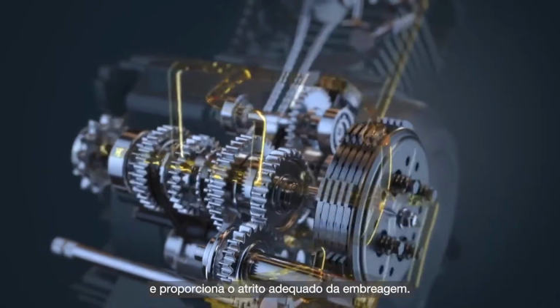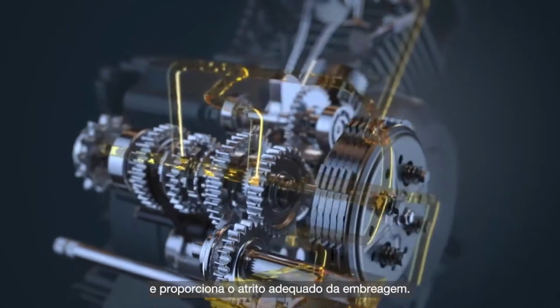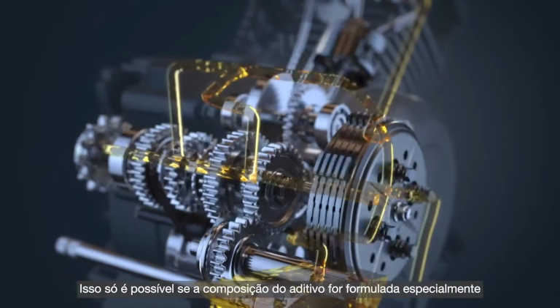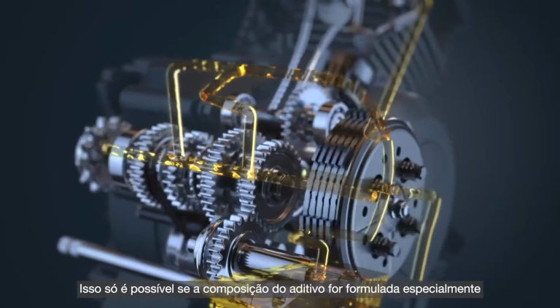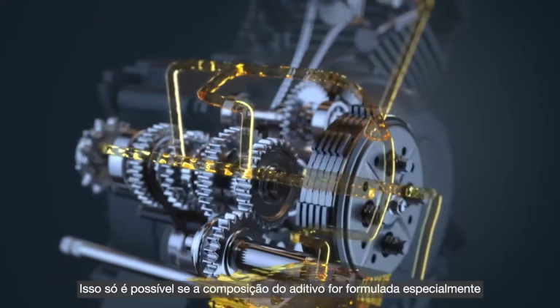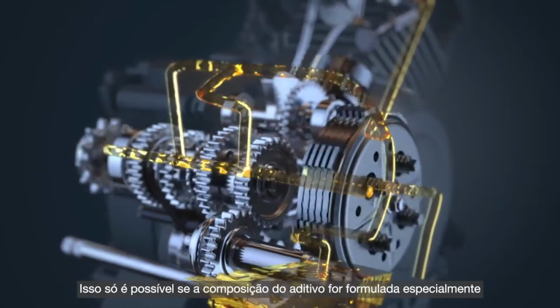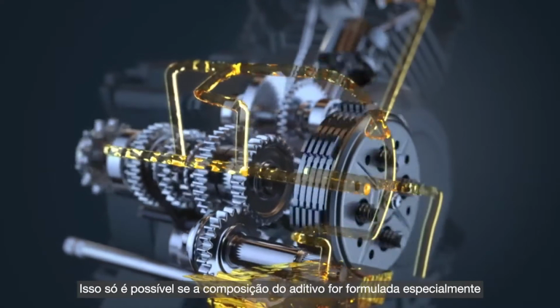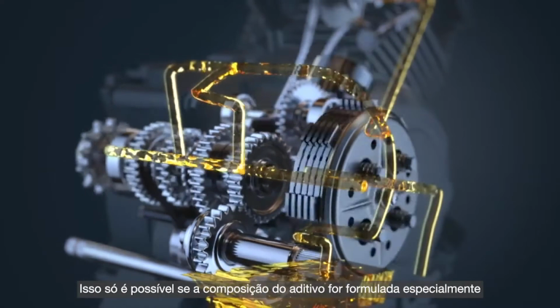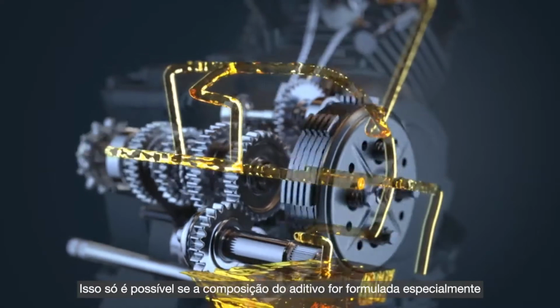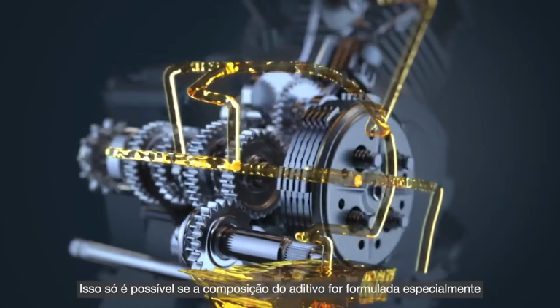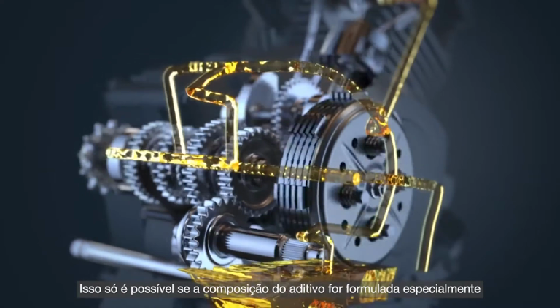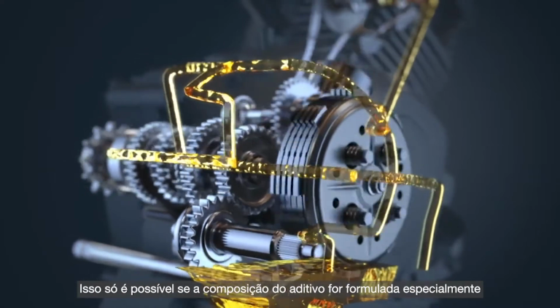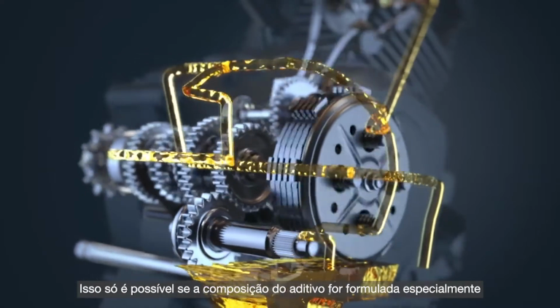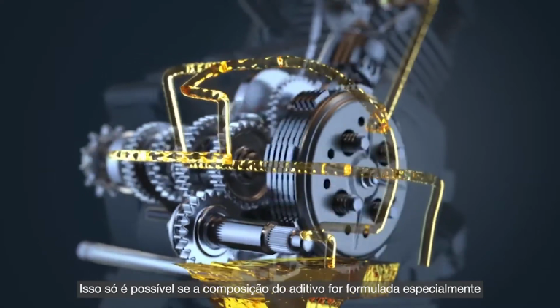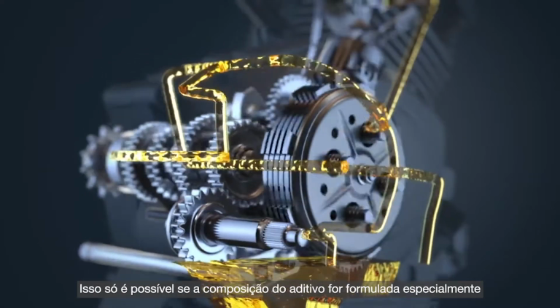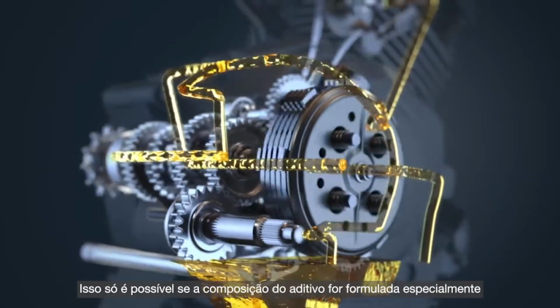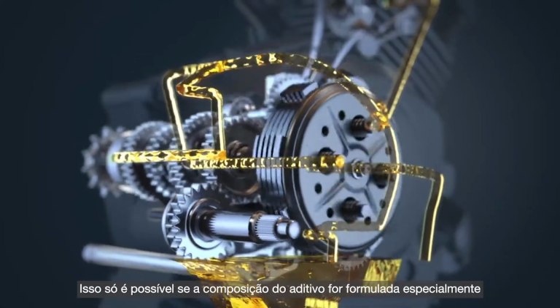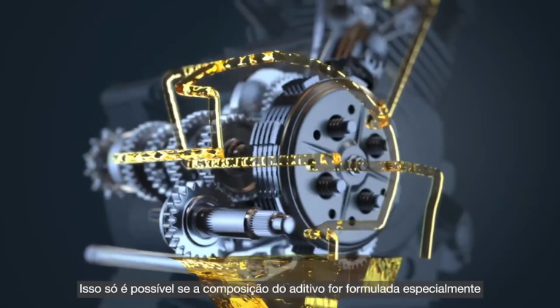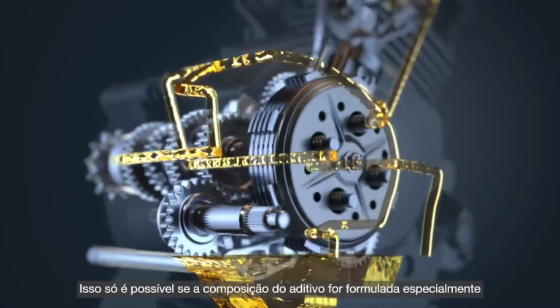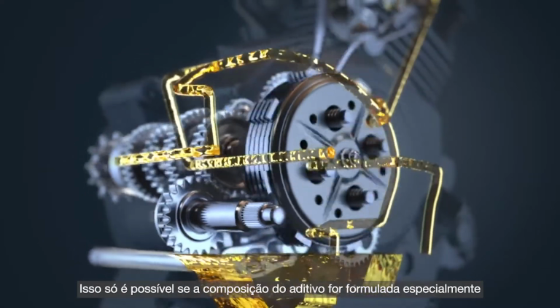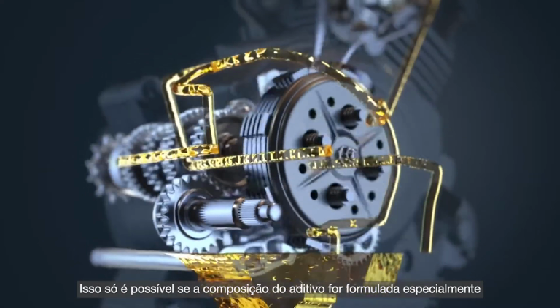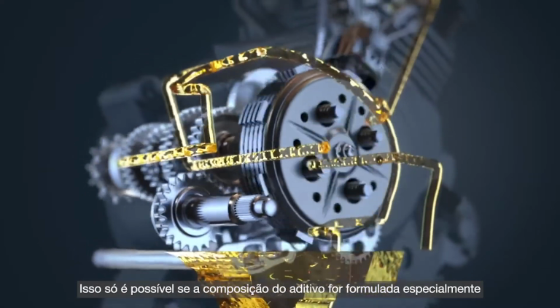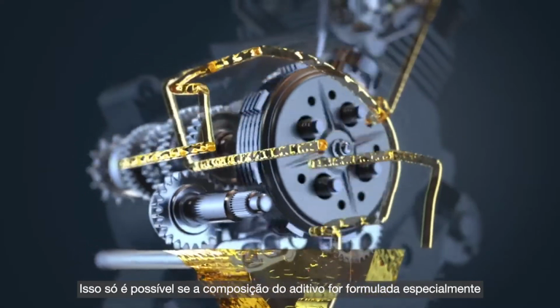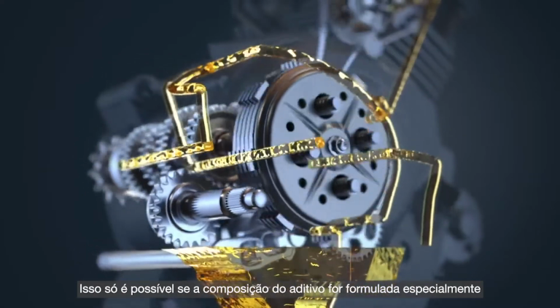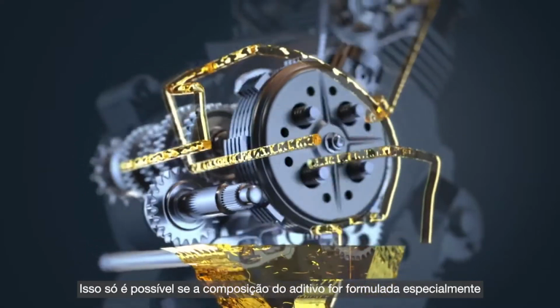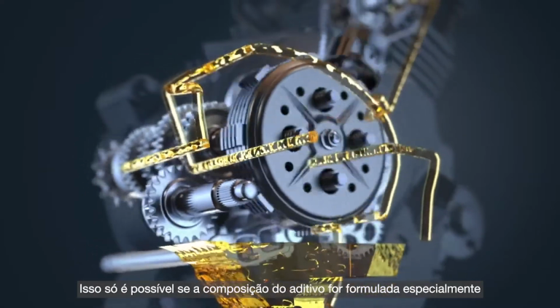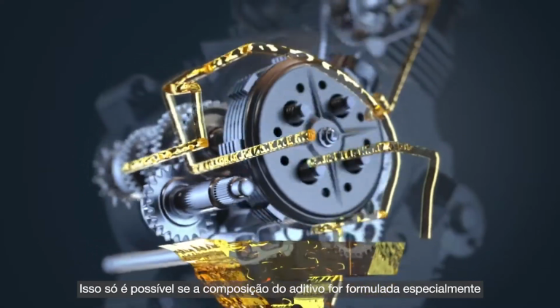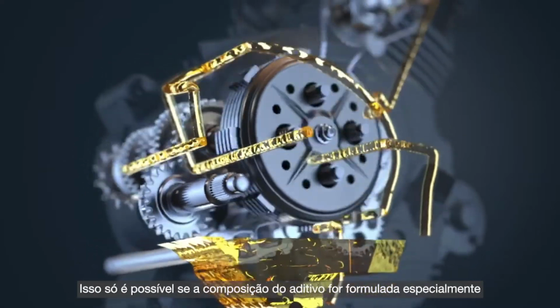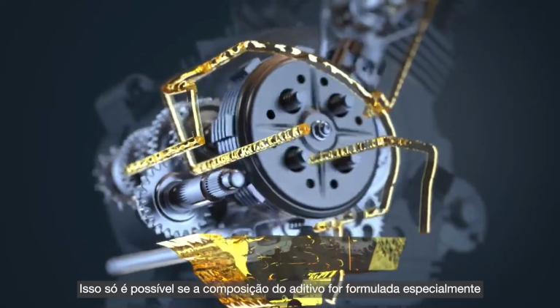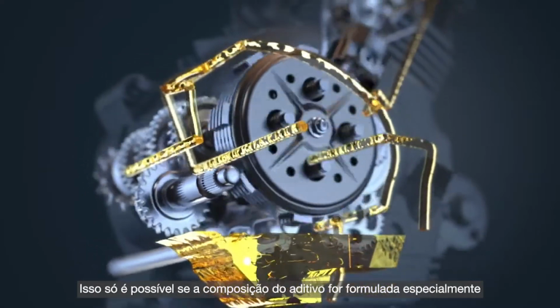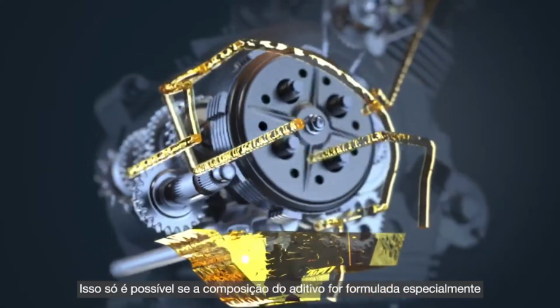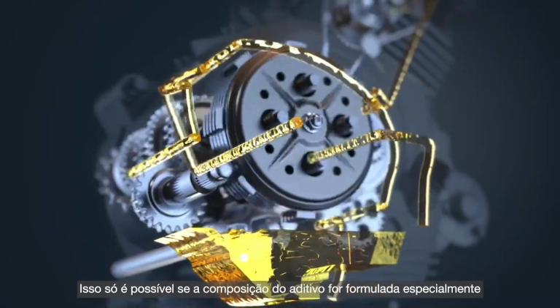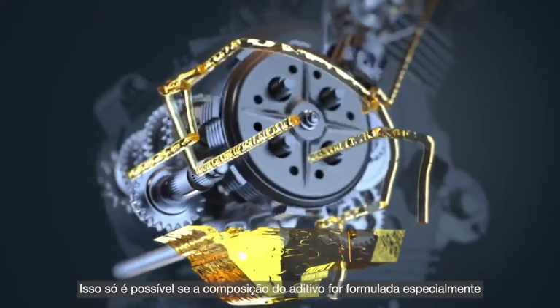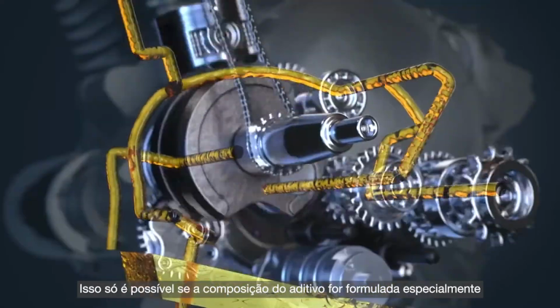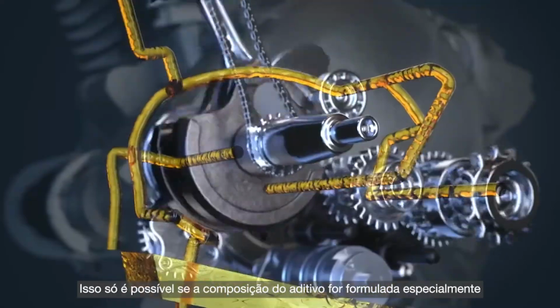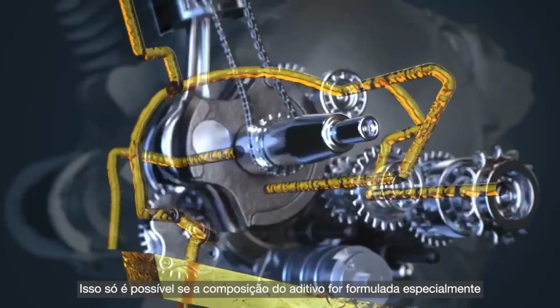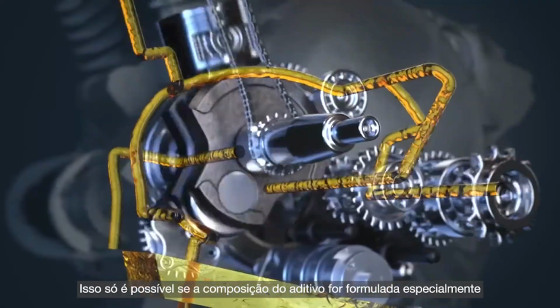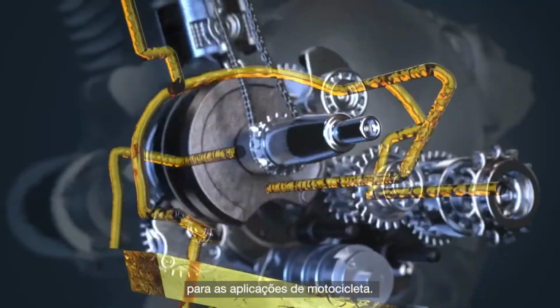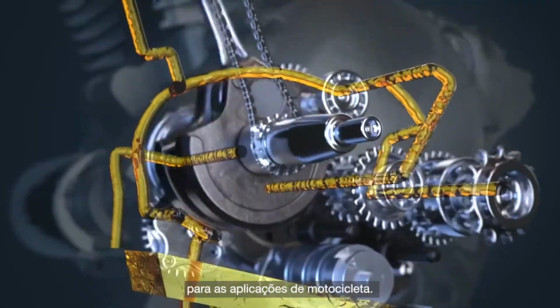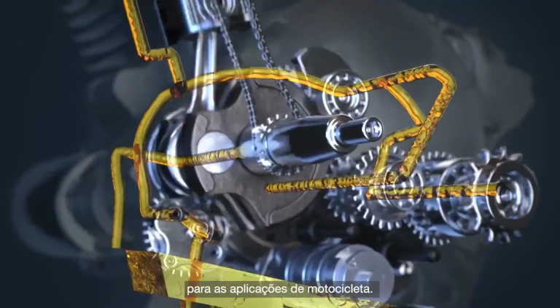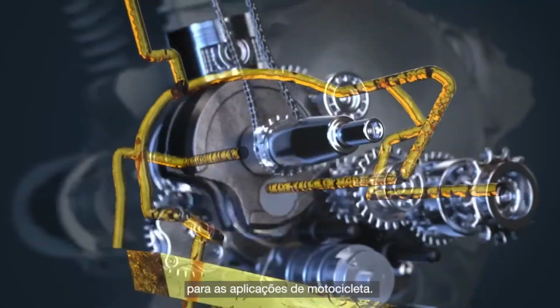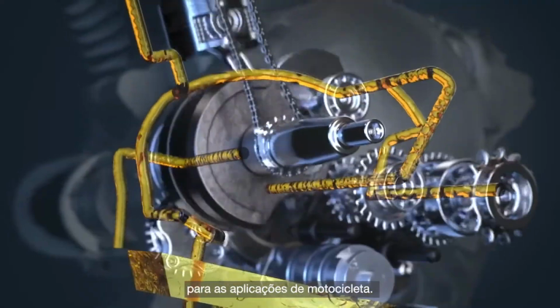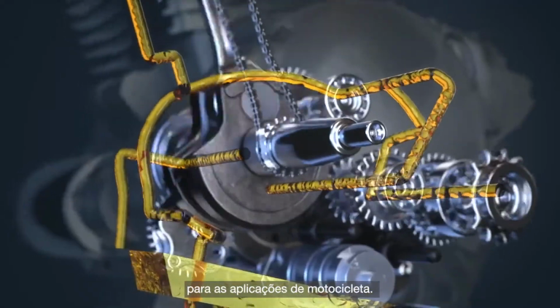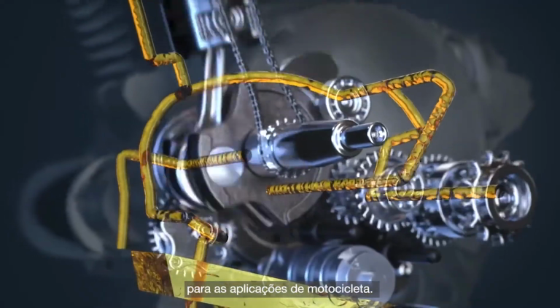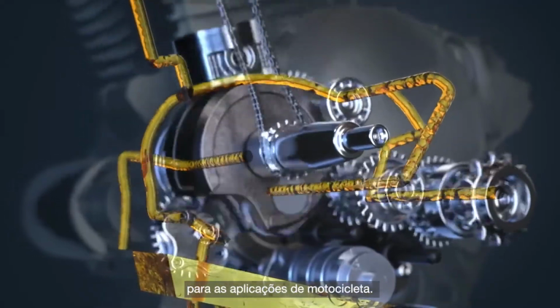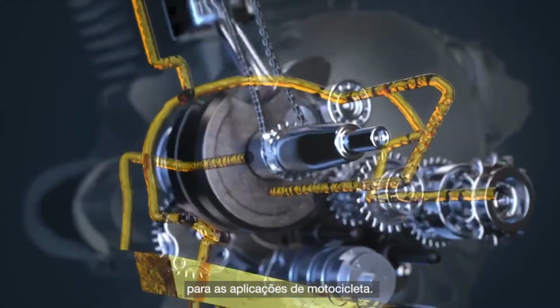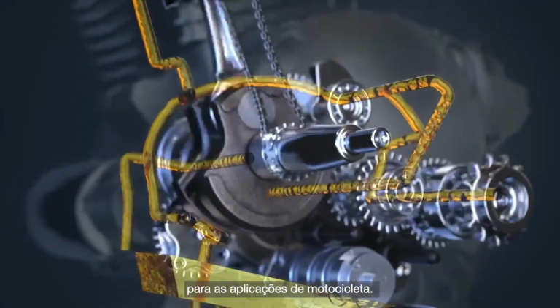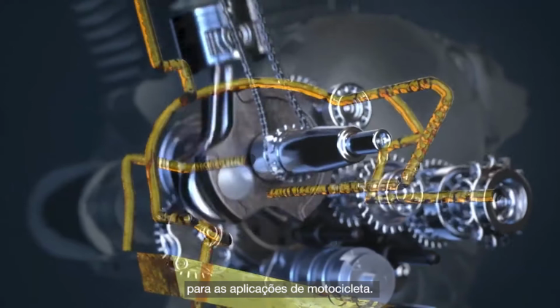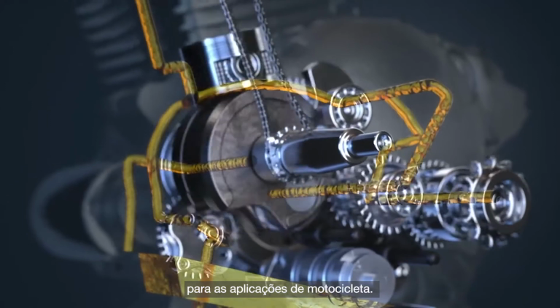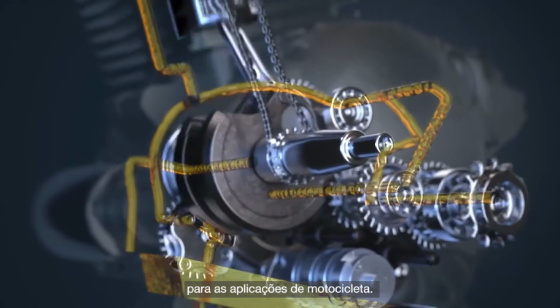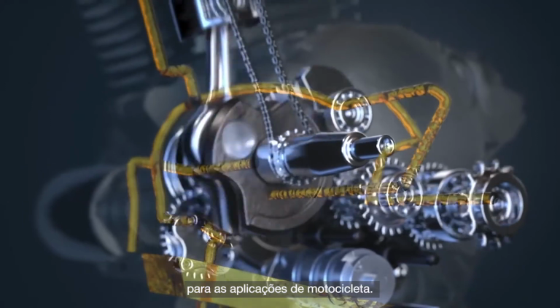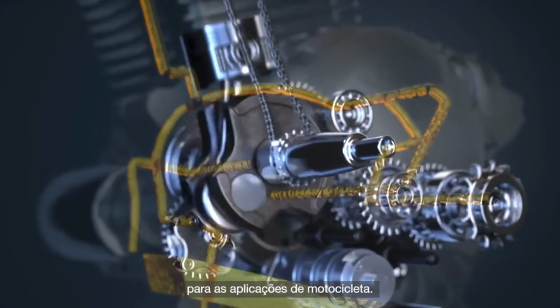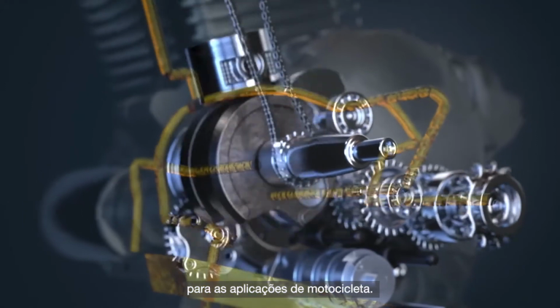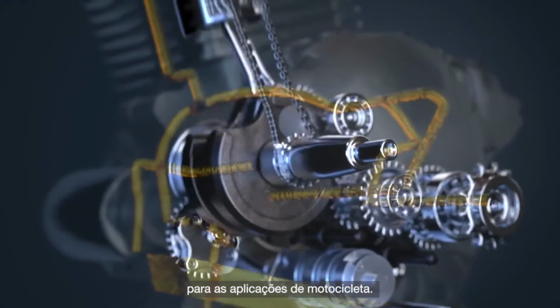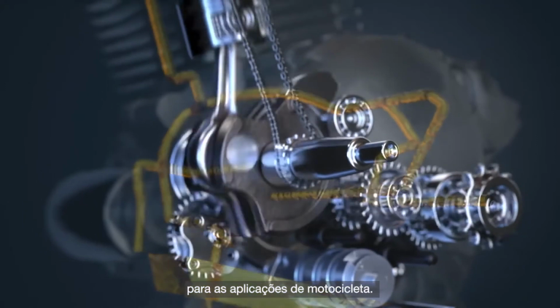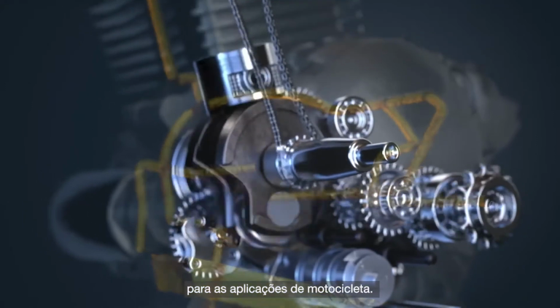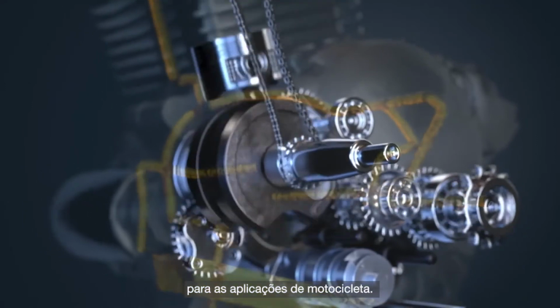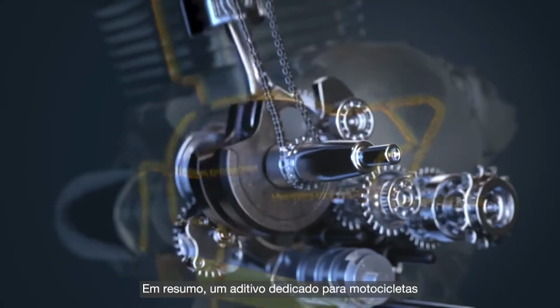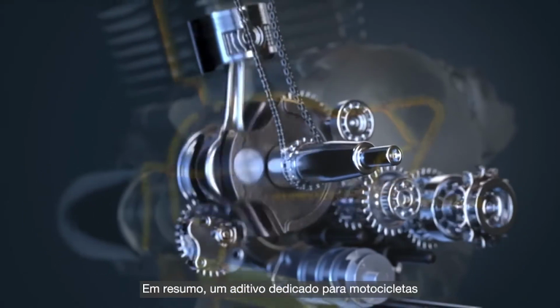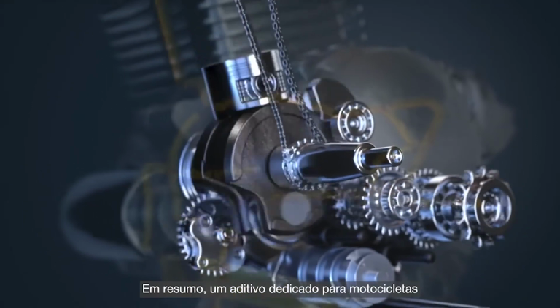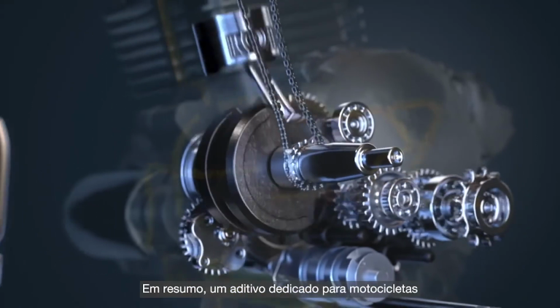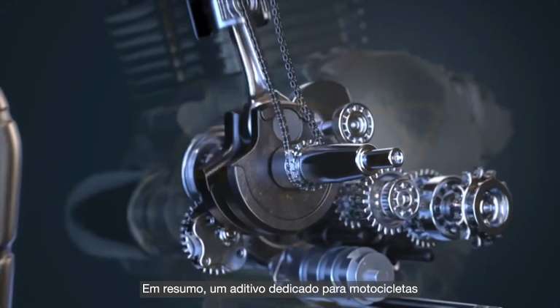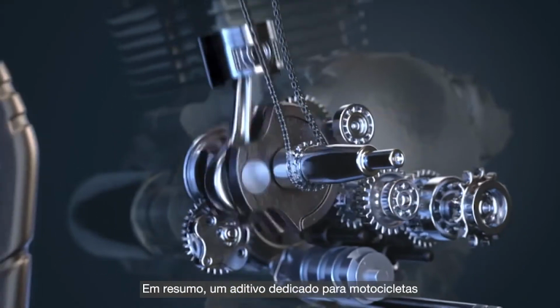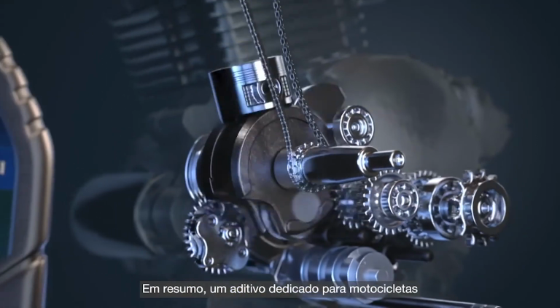This is only possible if the additive chemistry is formulated keeping motorcycle applications in mind. In short, a dedicated motorcycle additive.